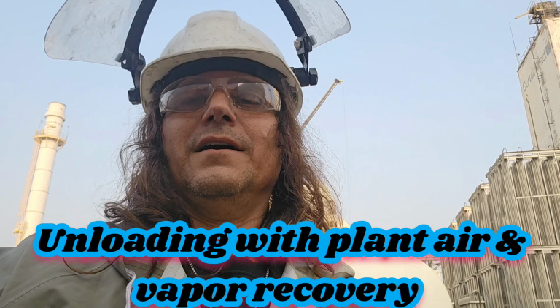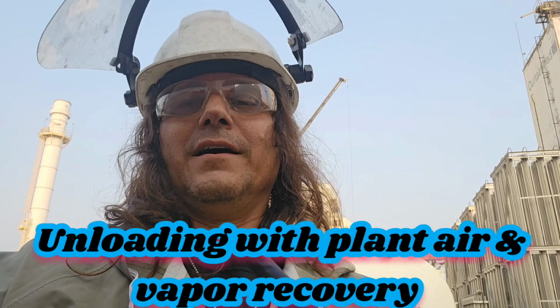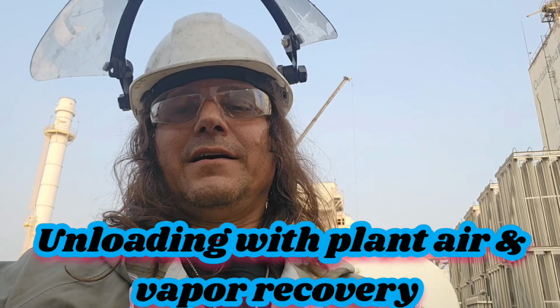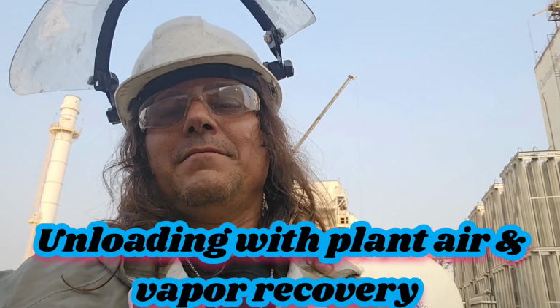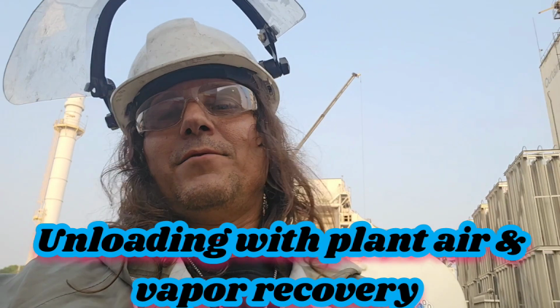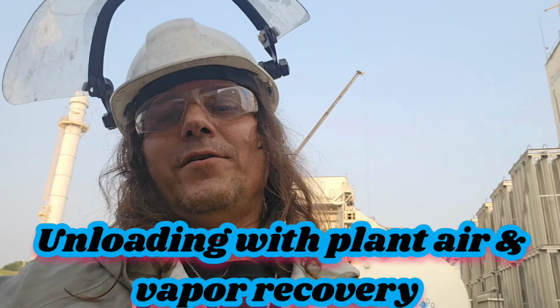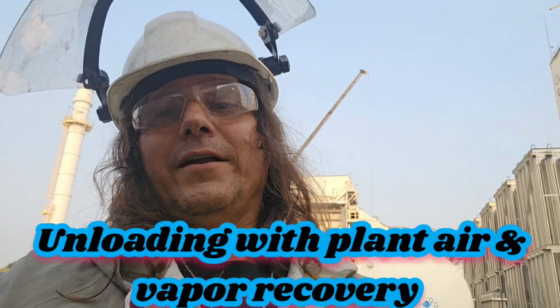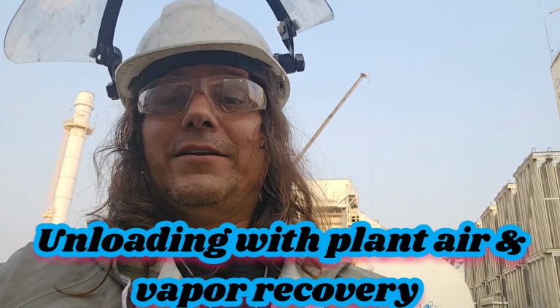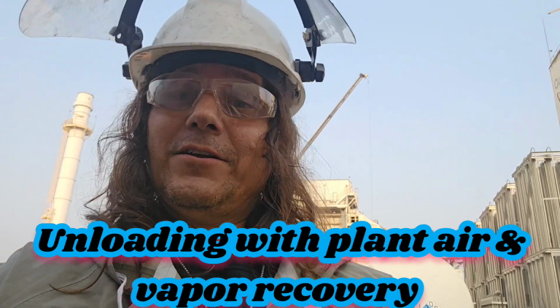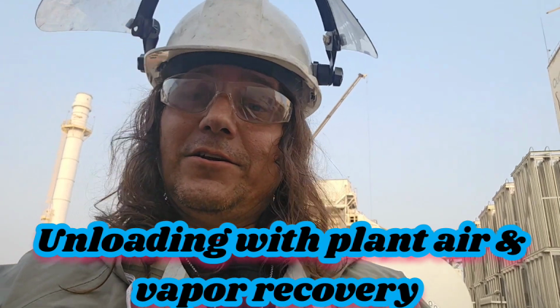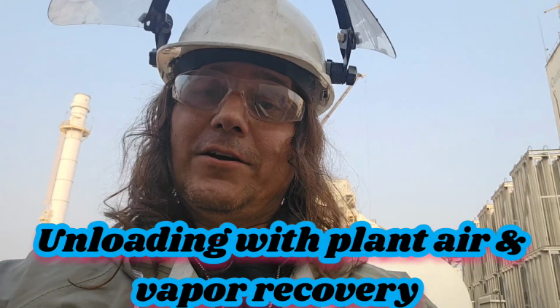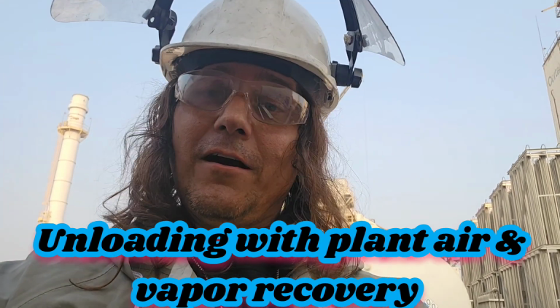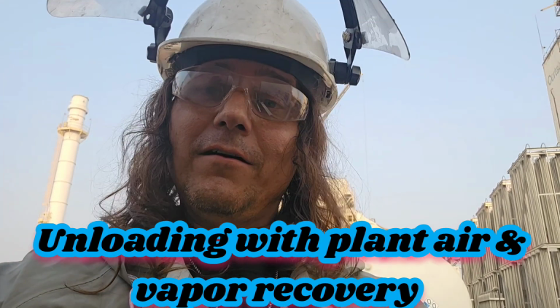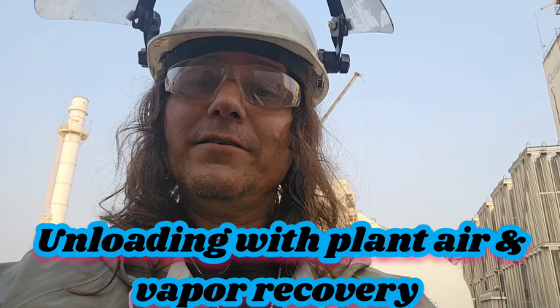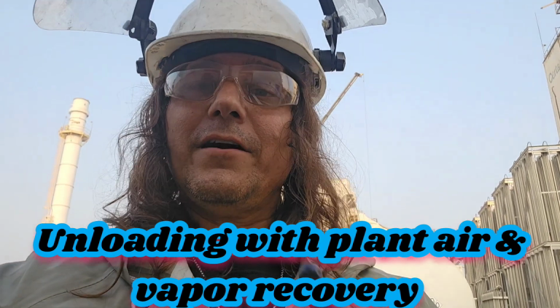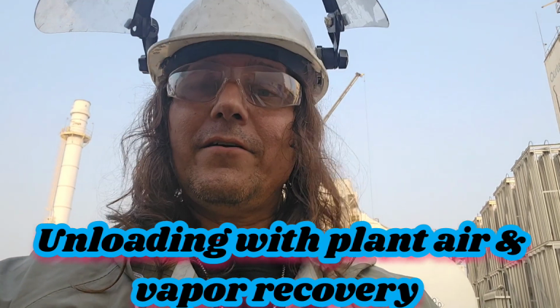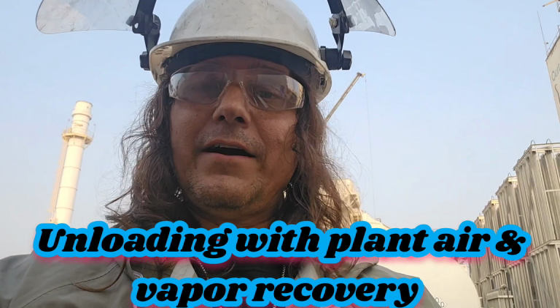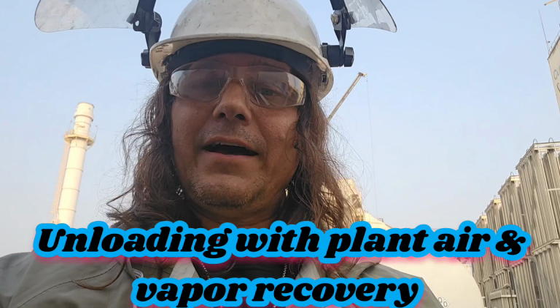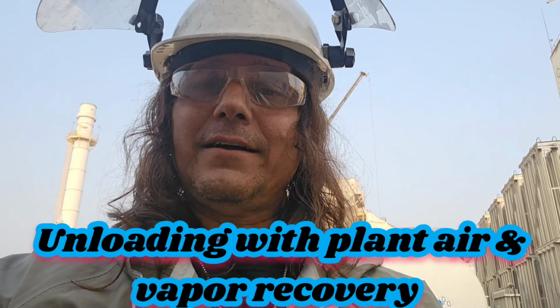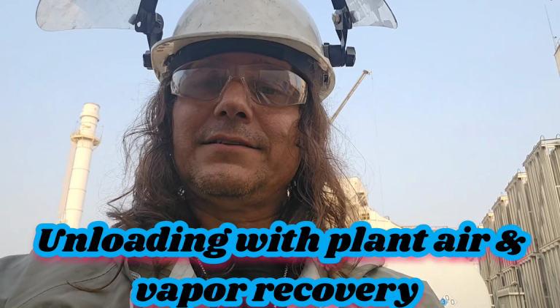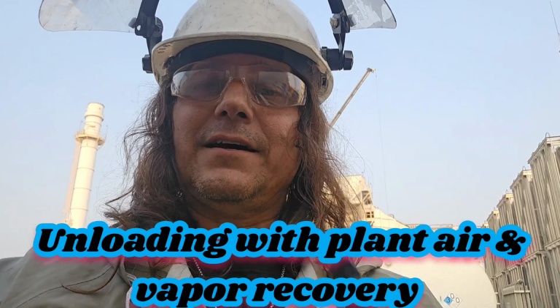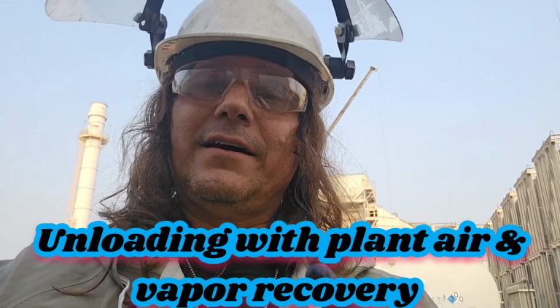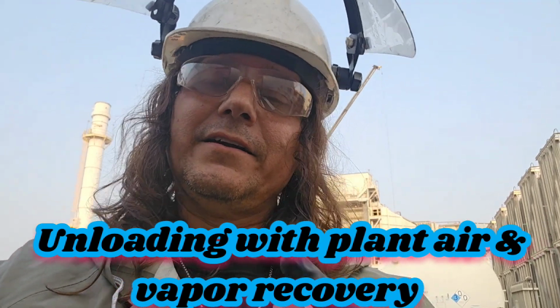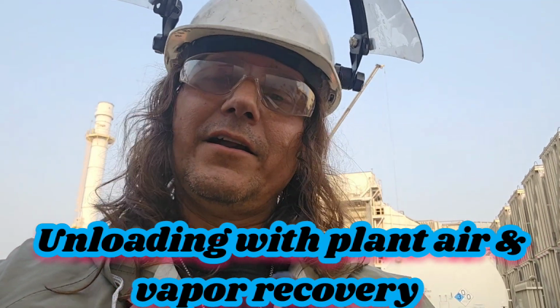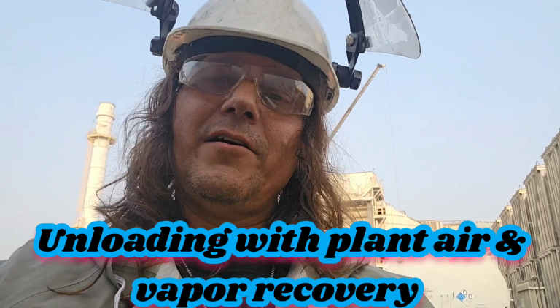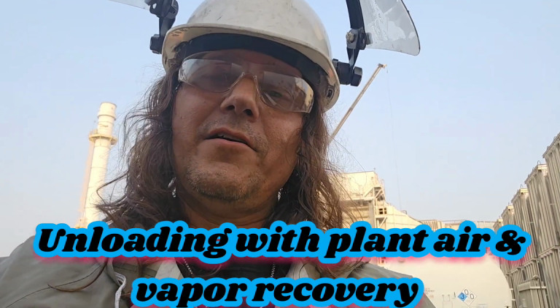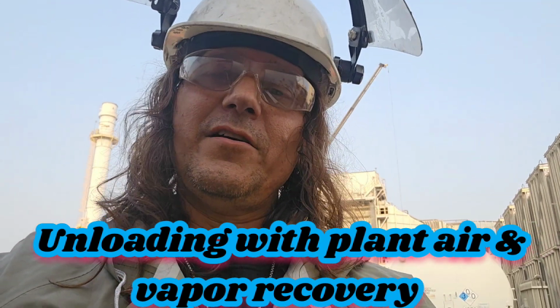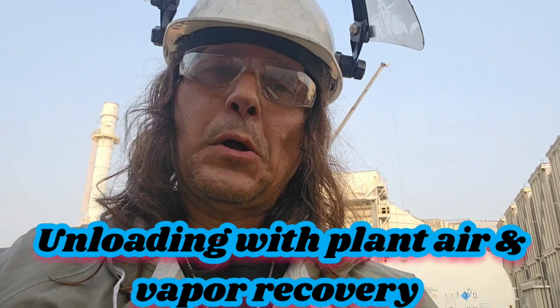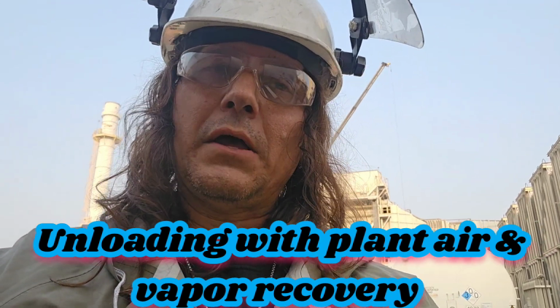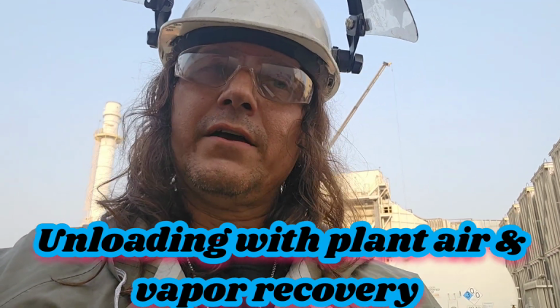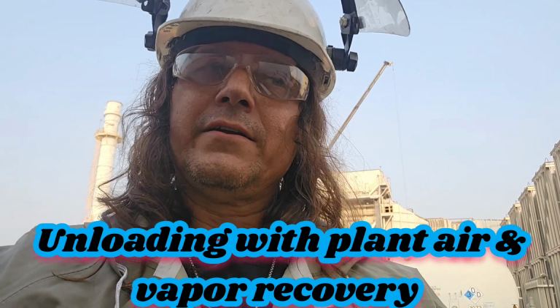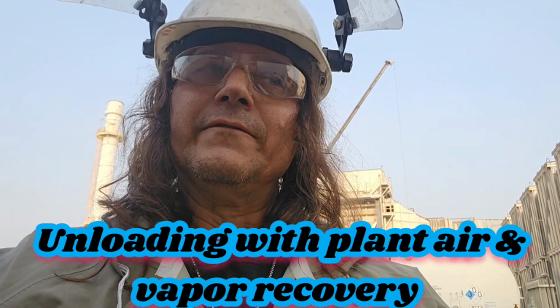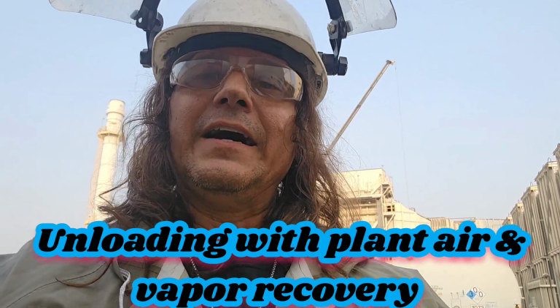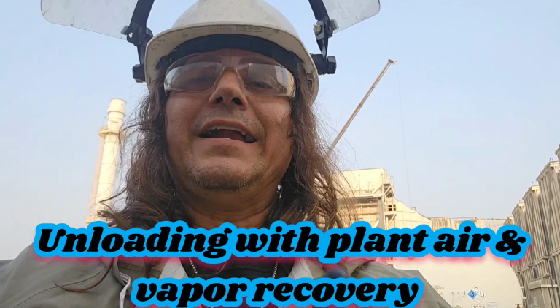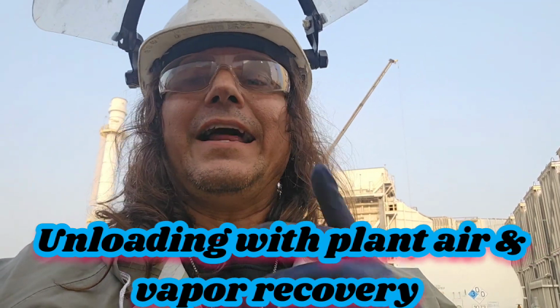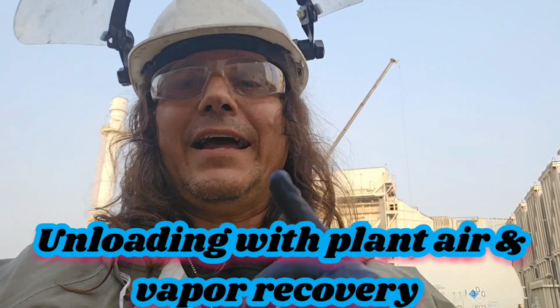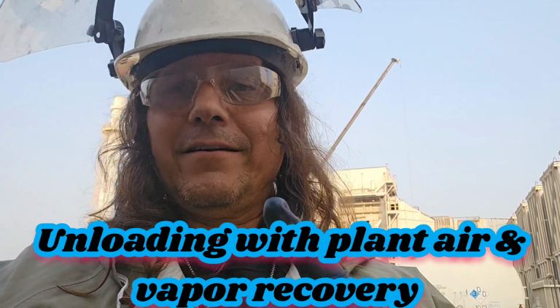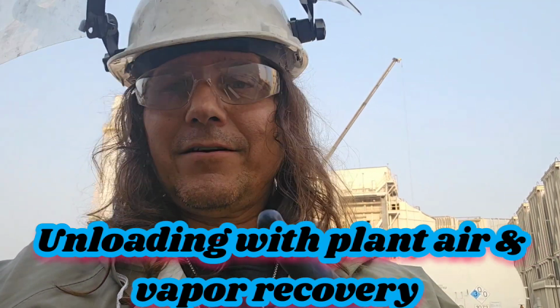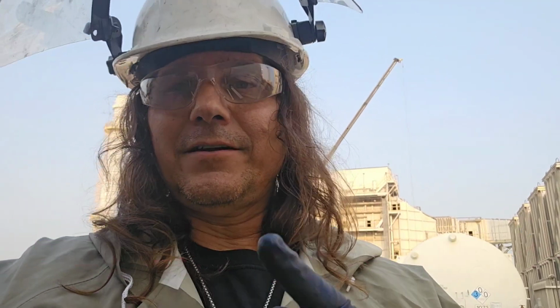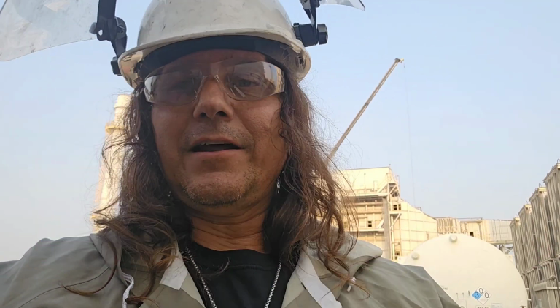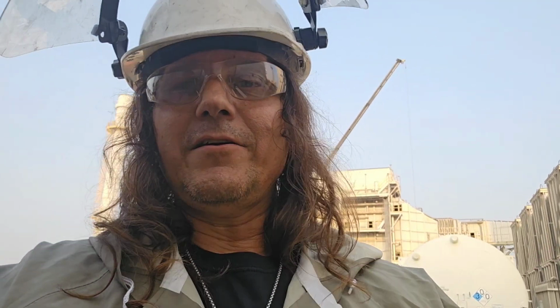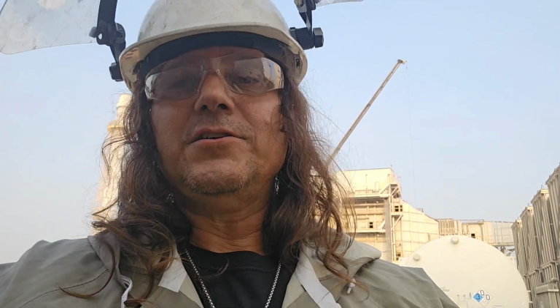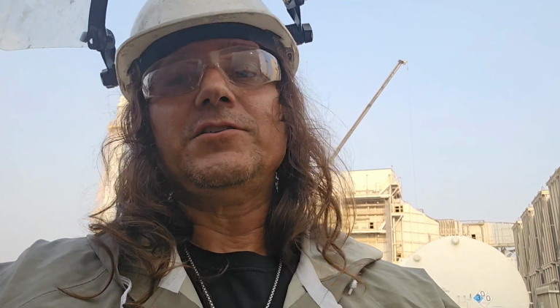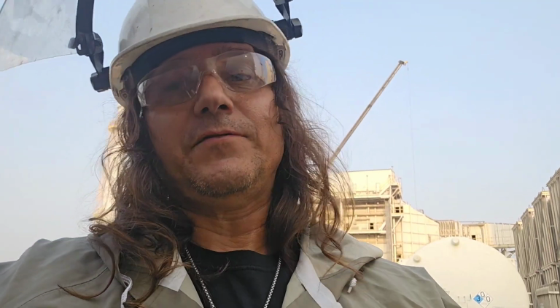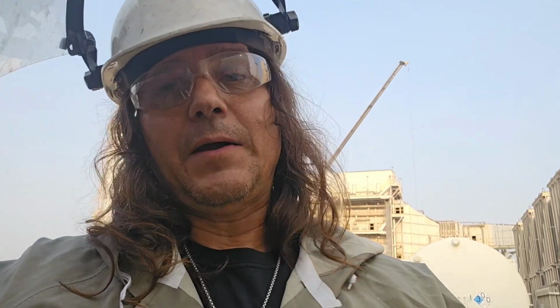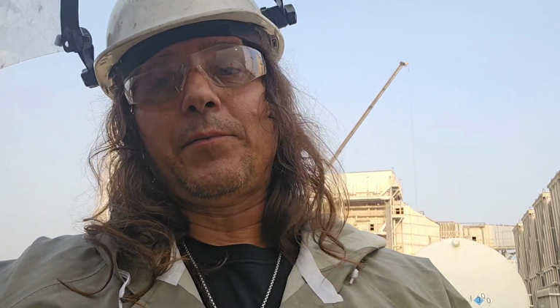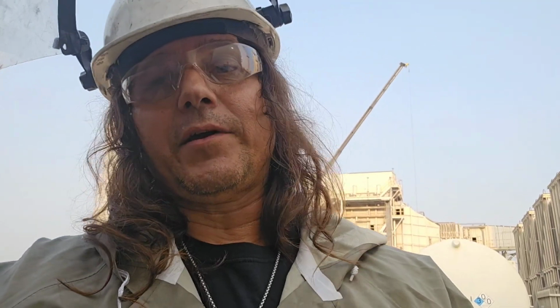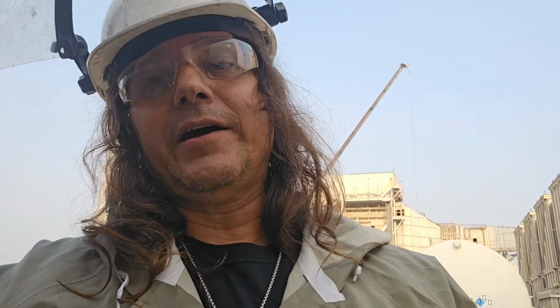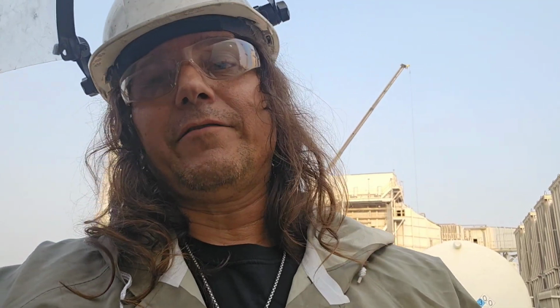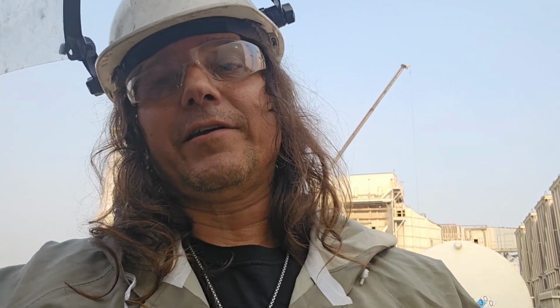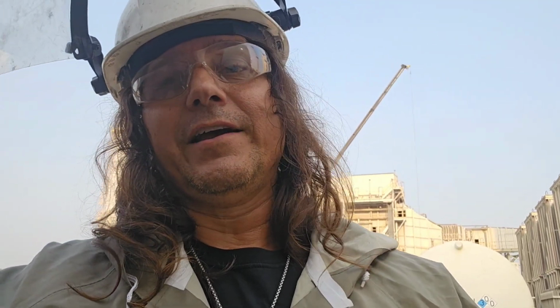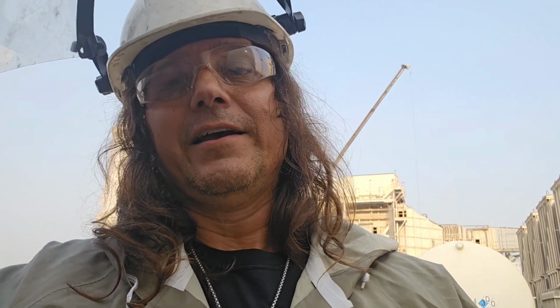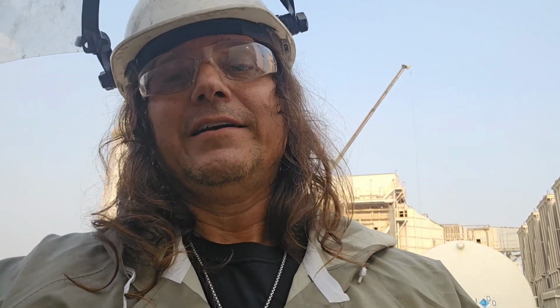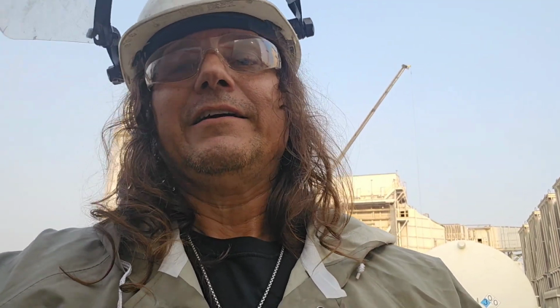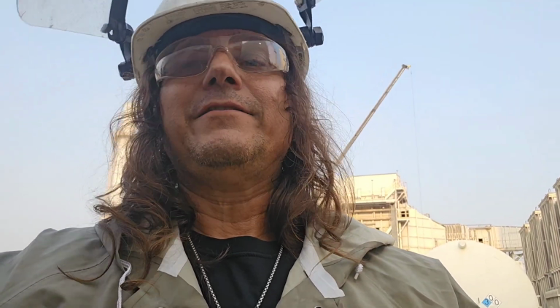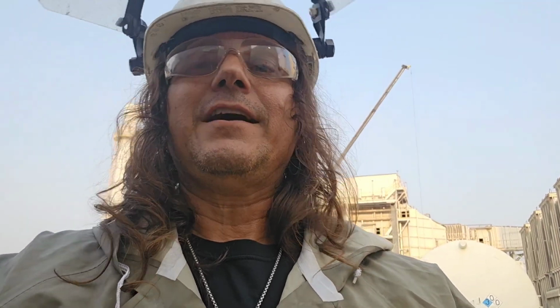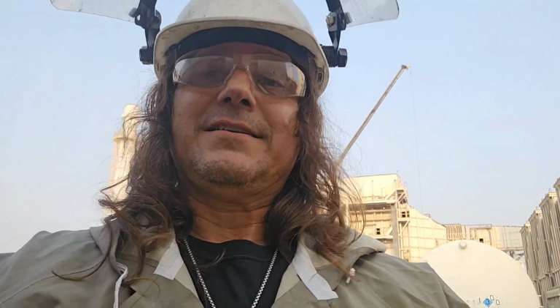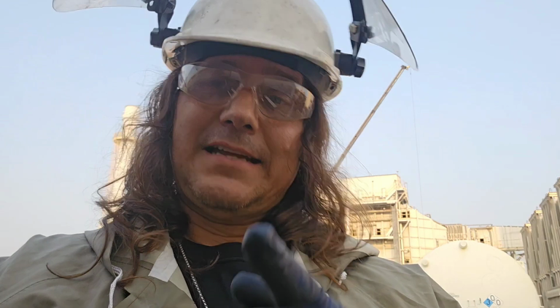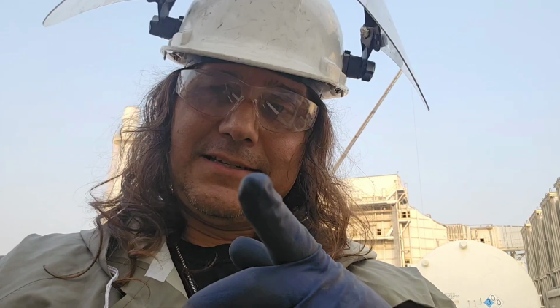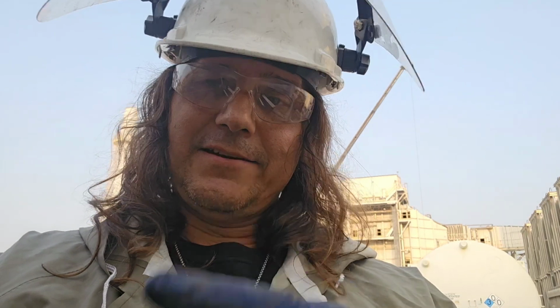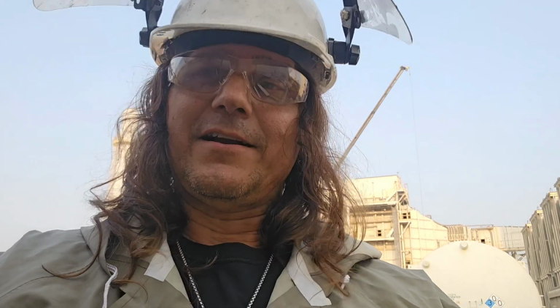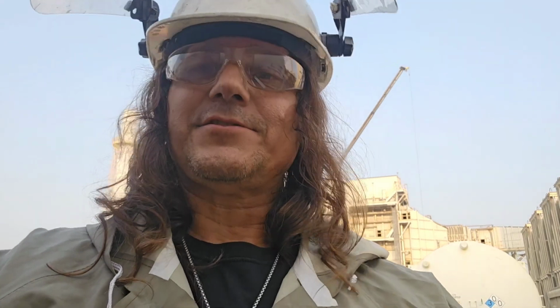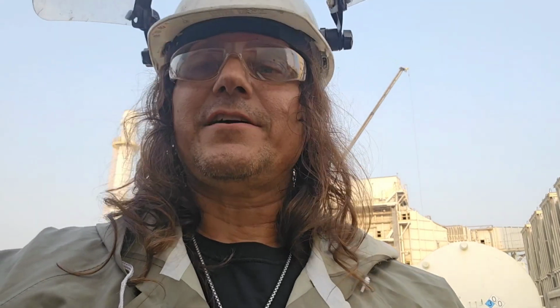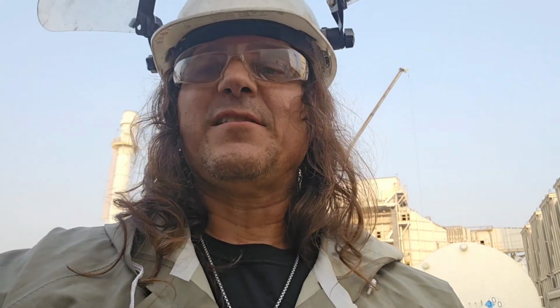Good morning. Do y'all know how to unload an air unload using vapor recovery? If not, stay tuned. I'll show you.